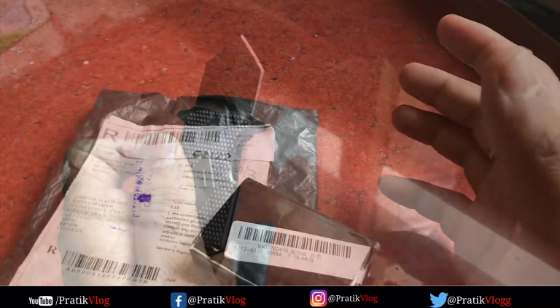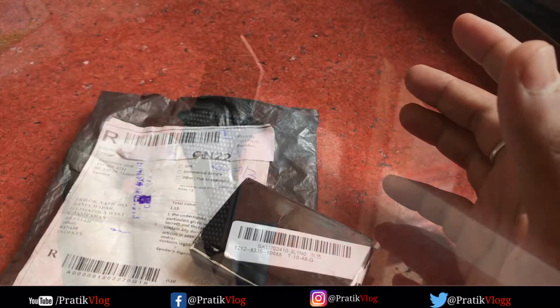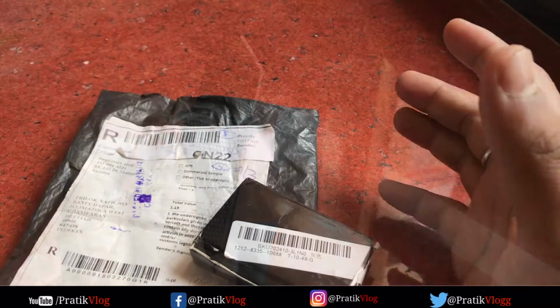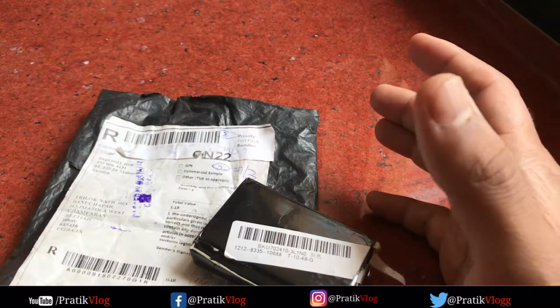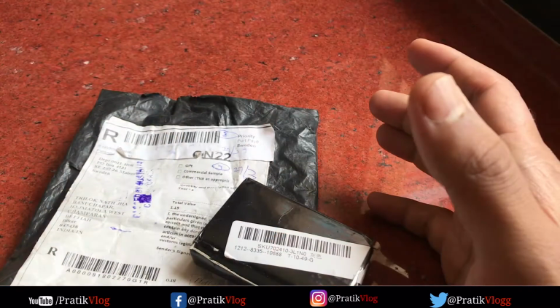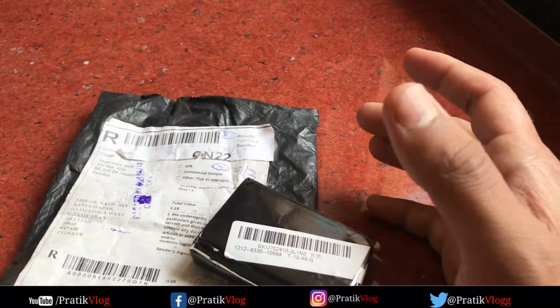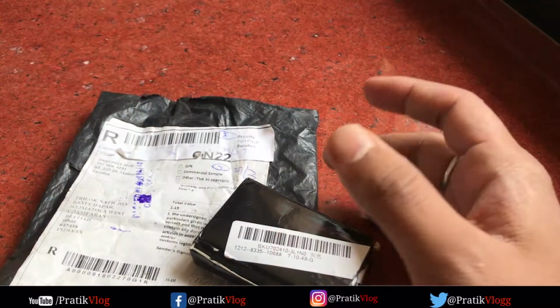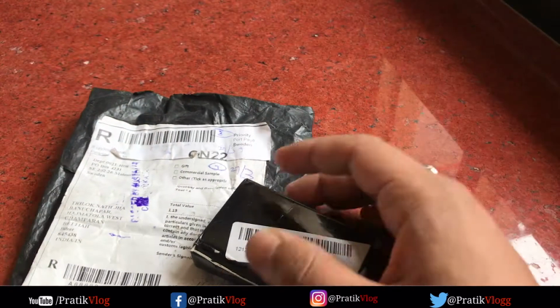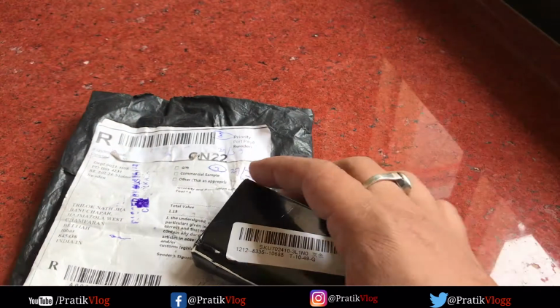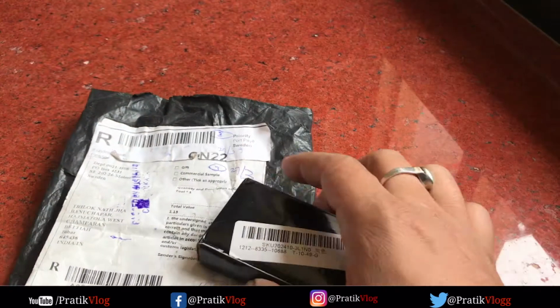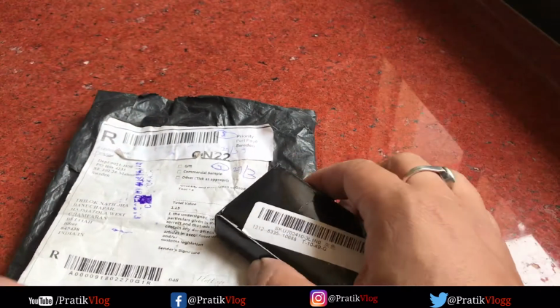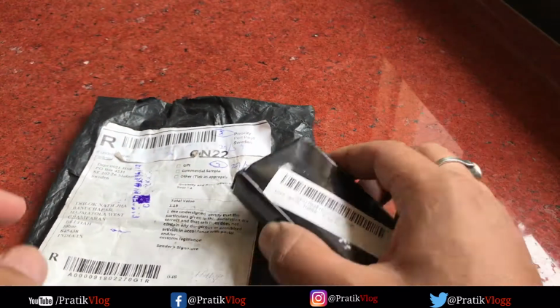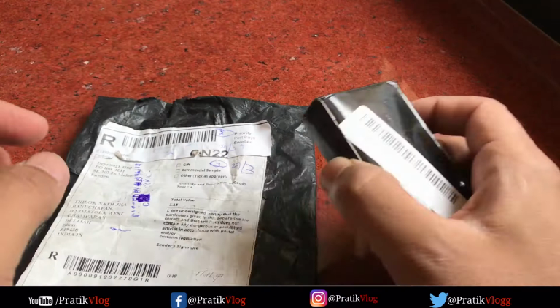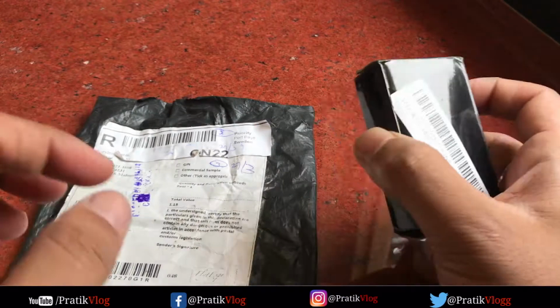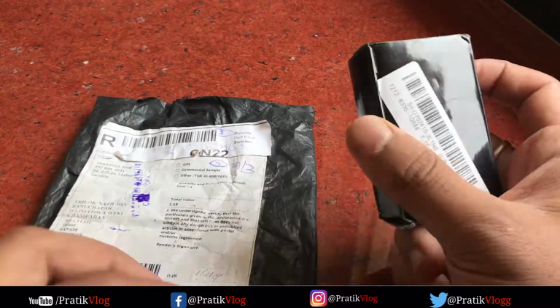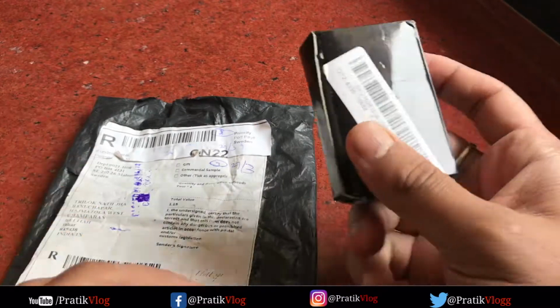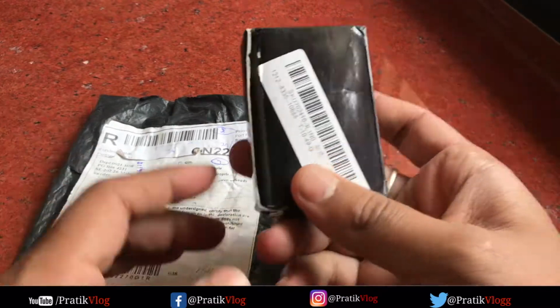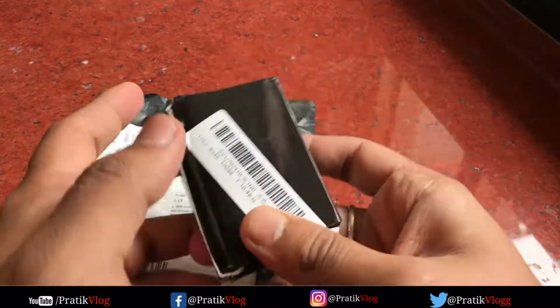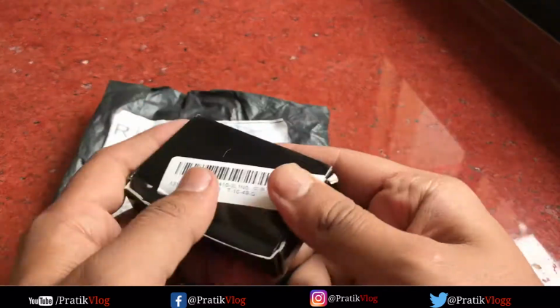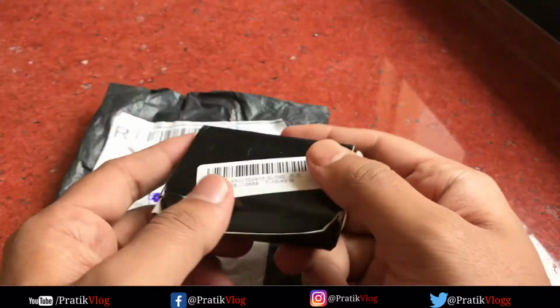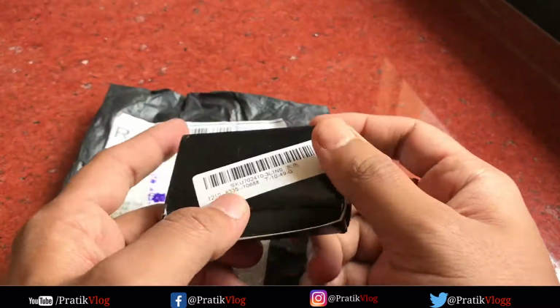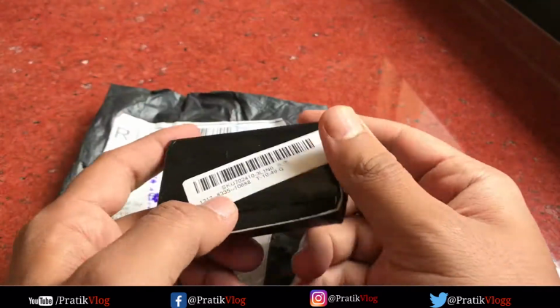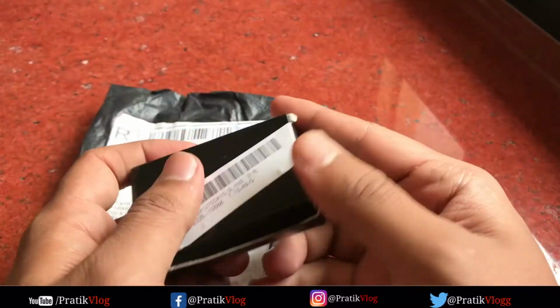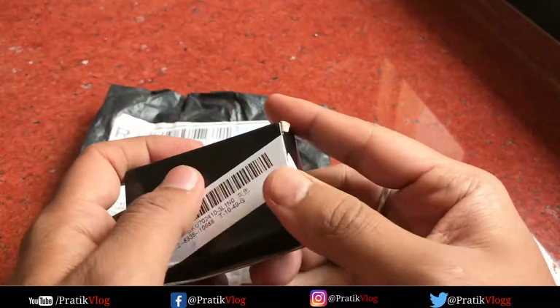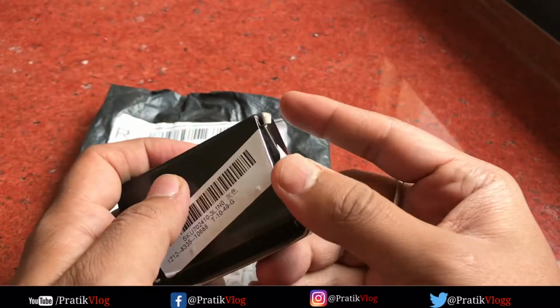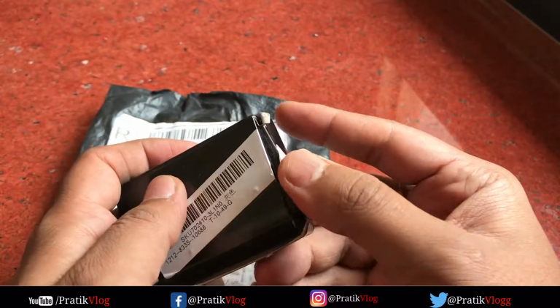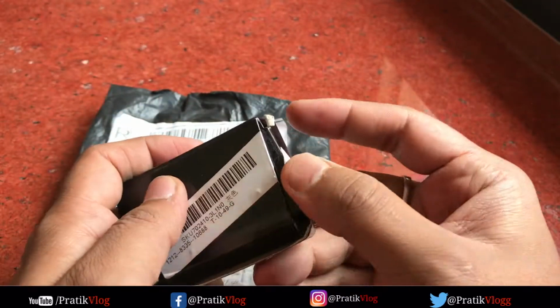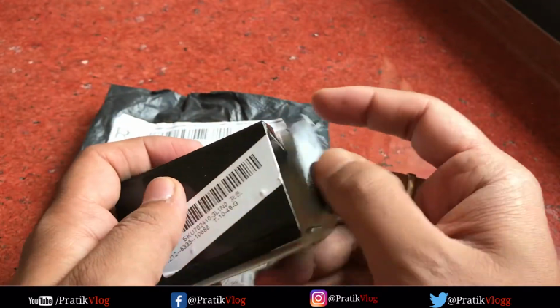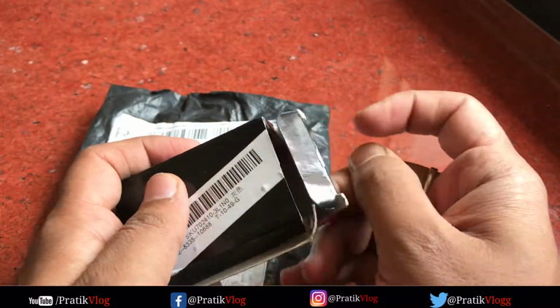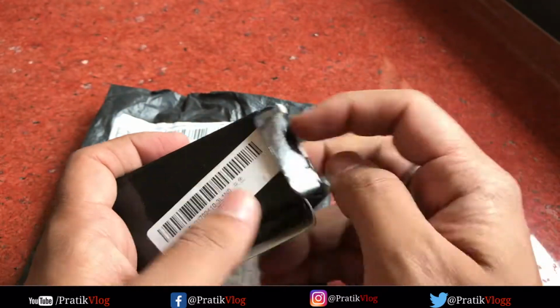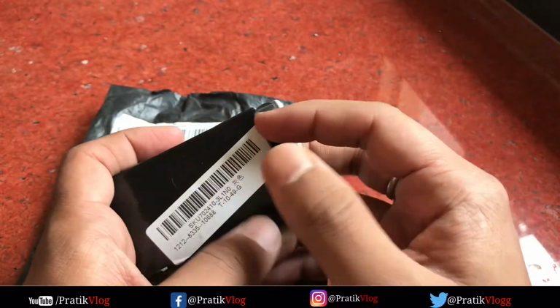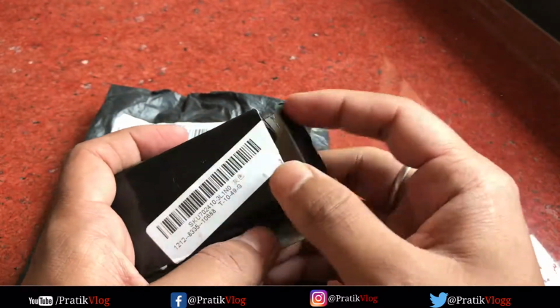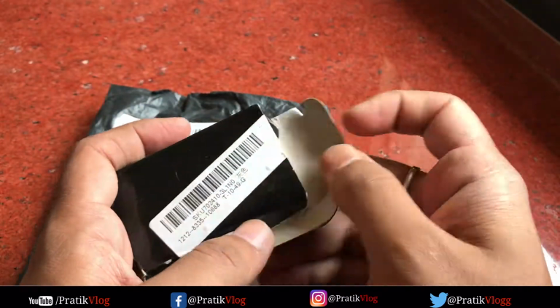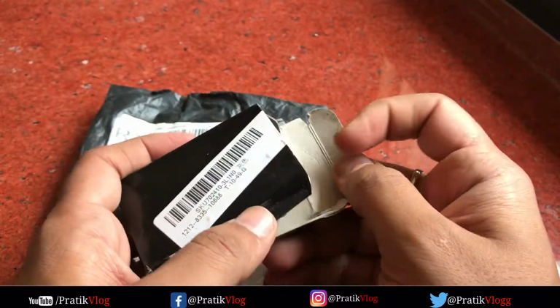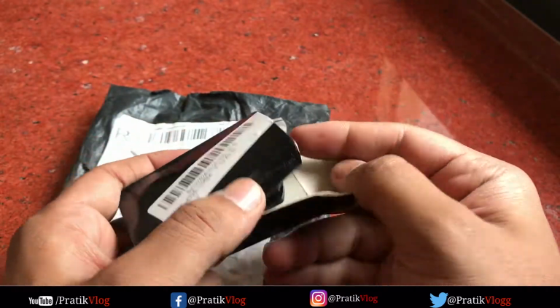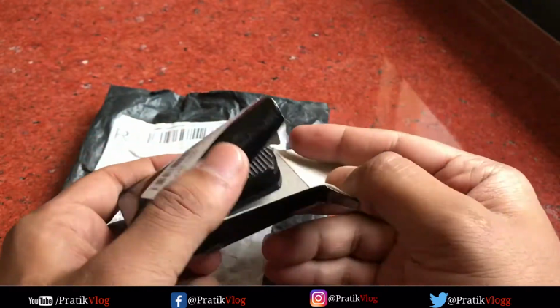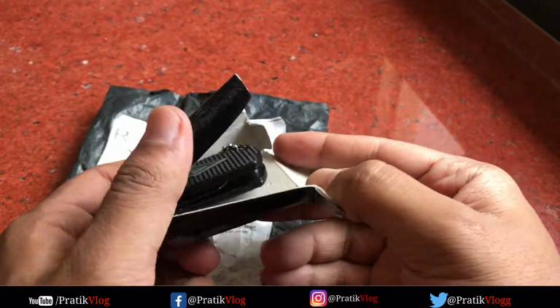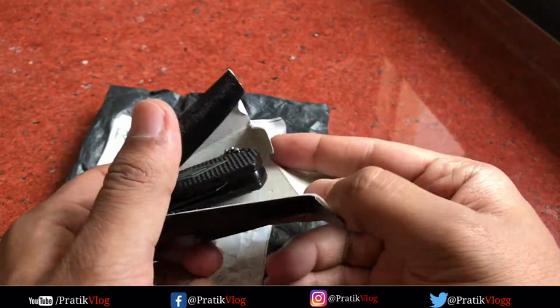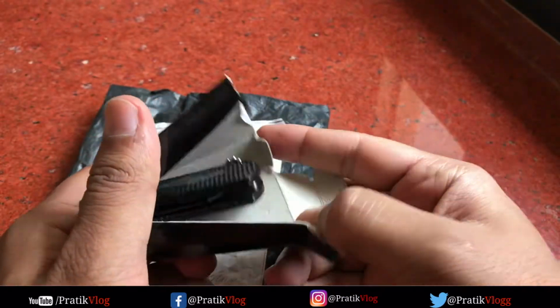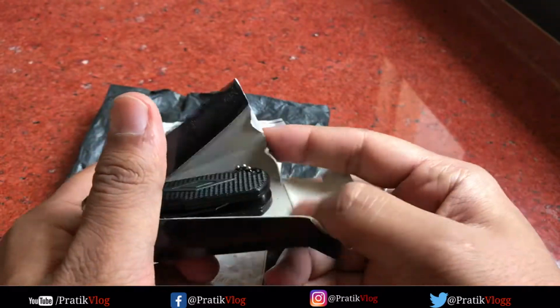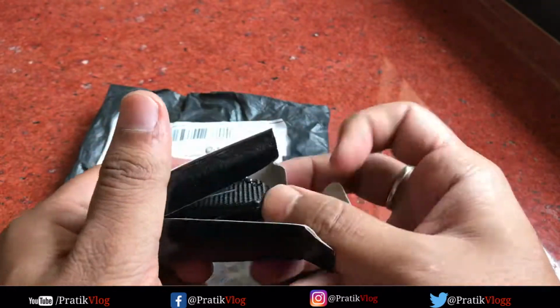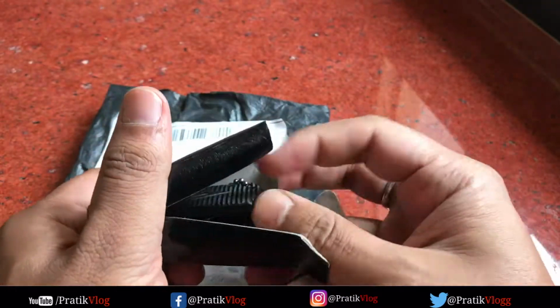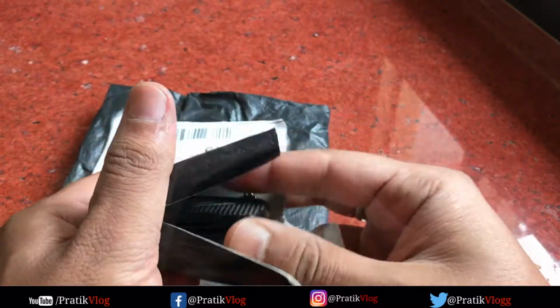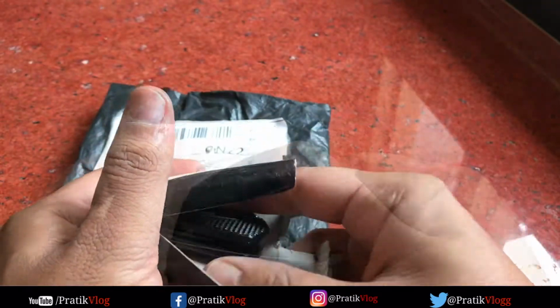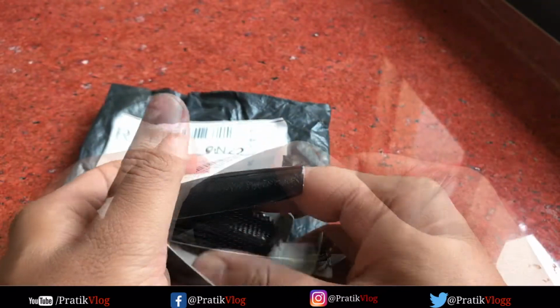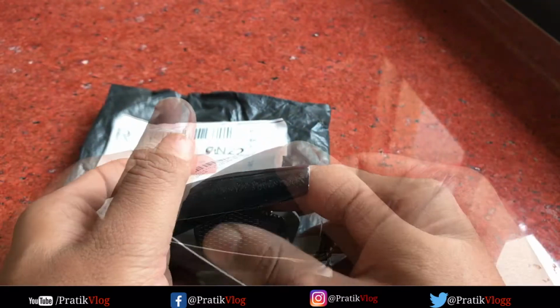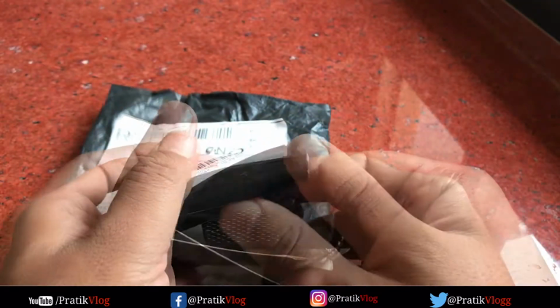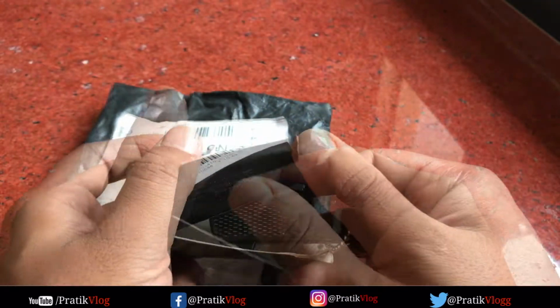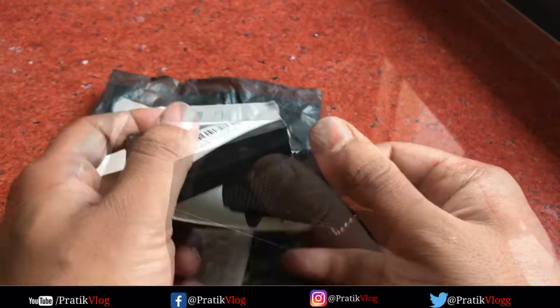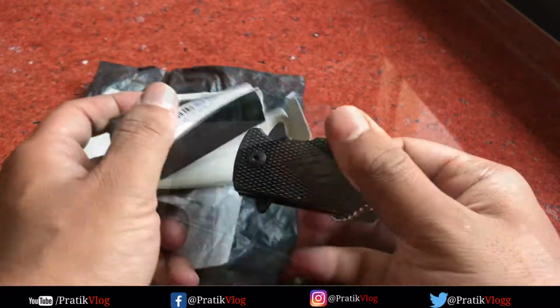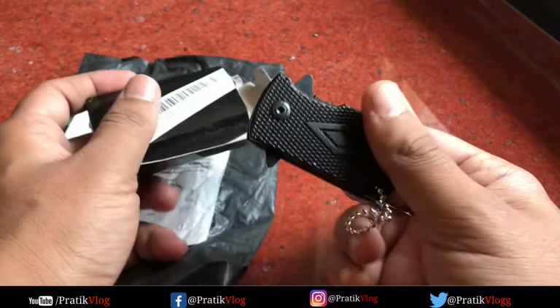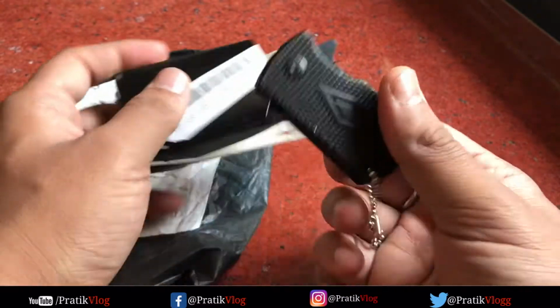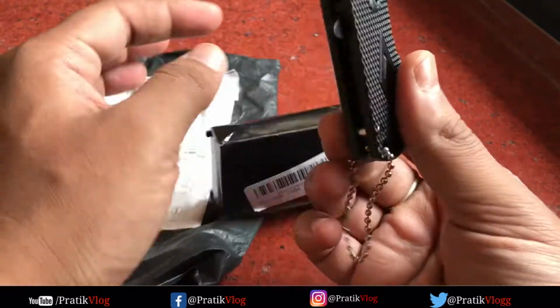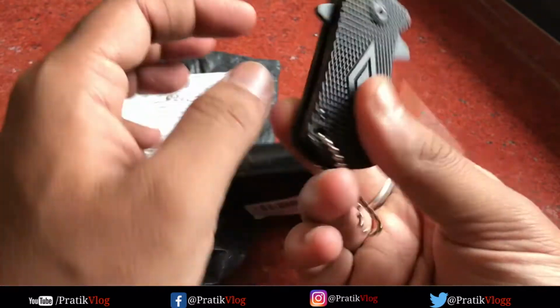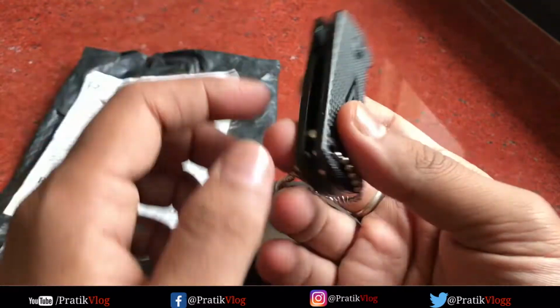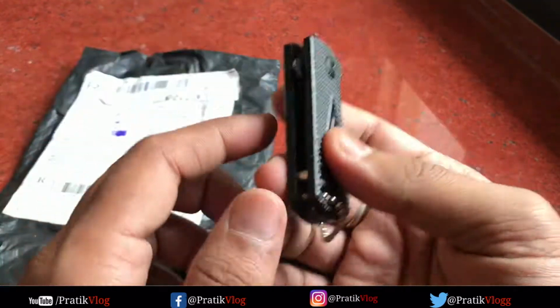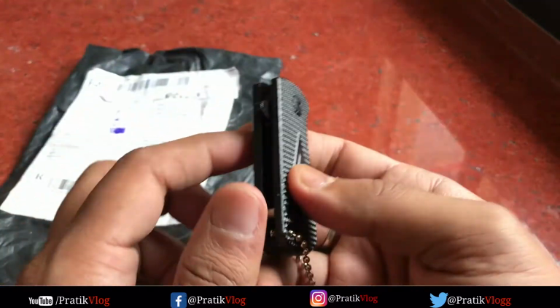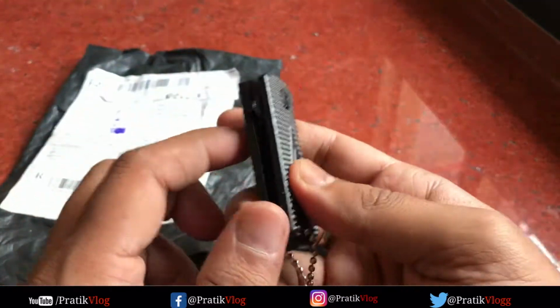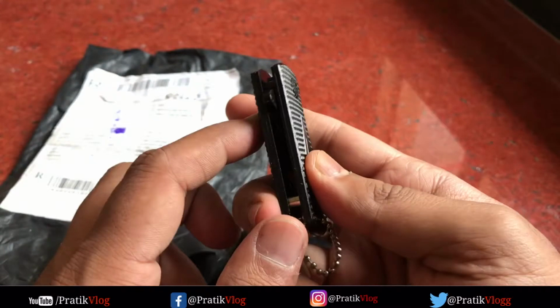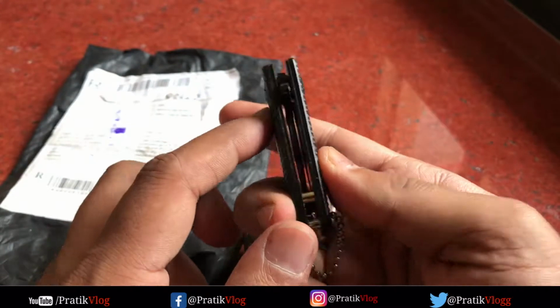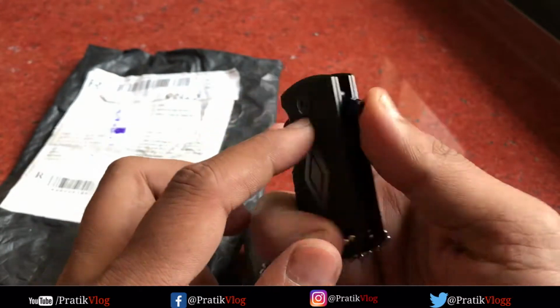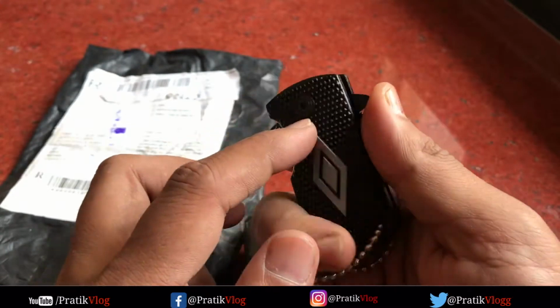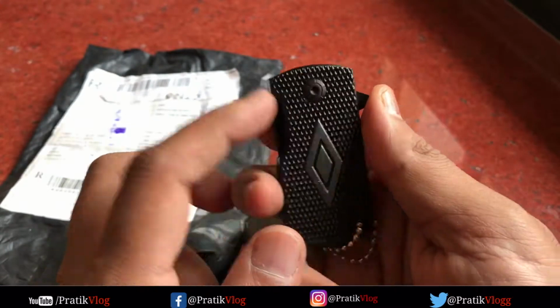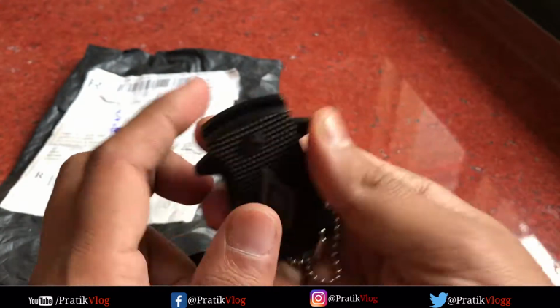What's up guys, this is Pratik. As you have seen, this knife is from Banggood.com and this is a nice knife.